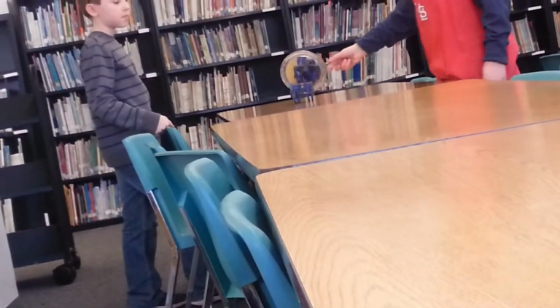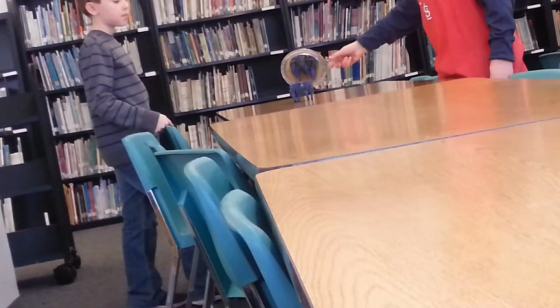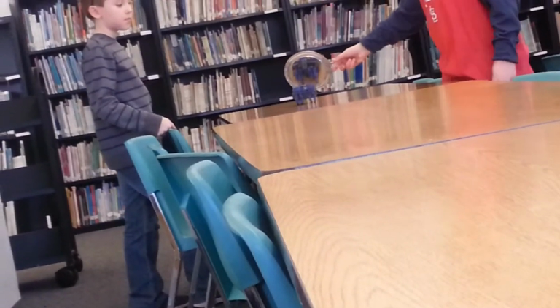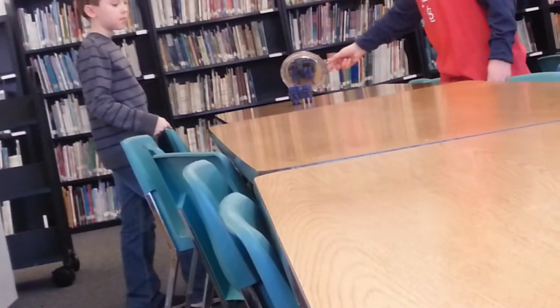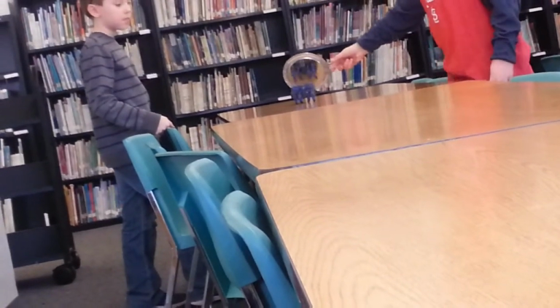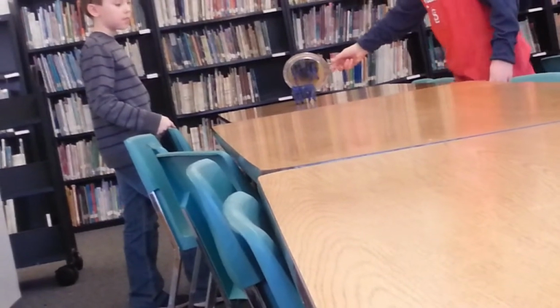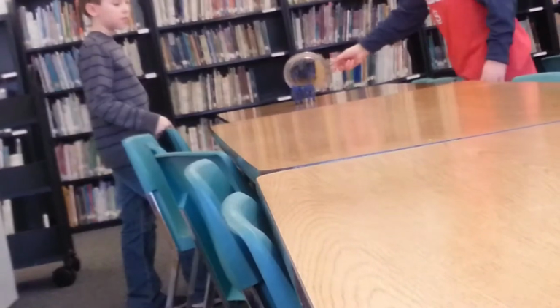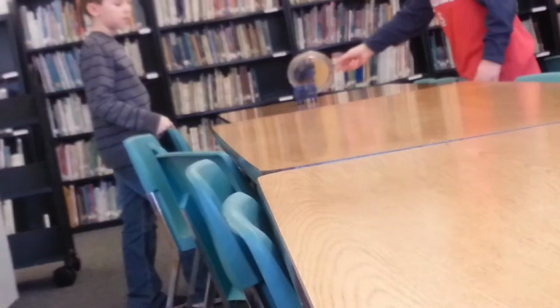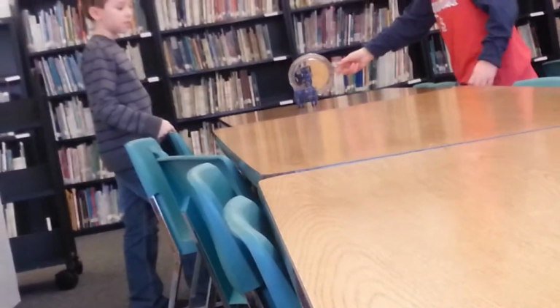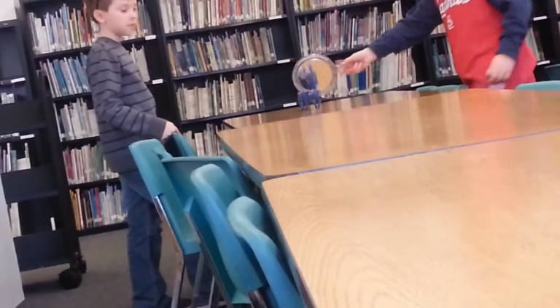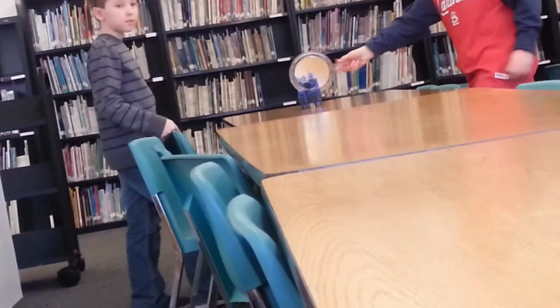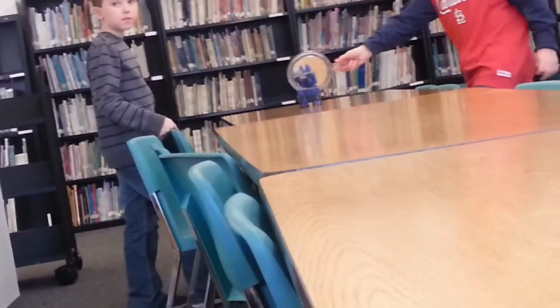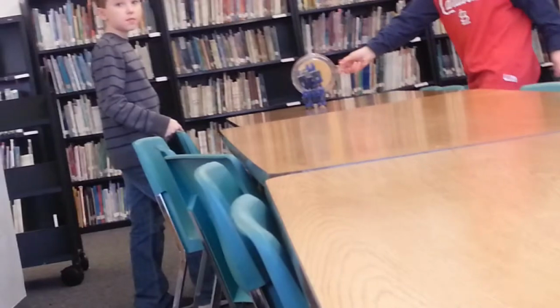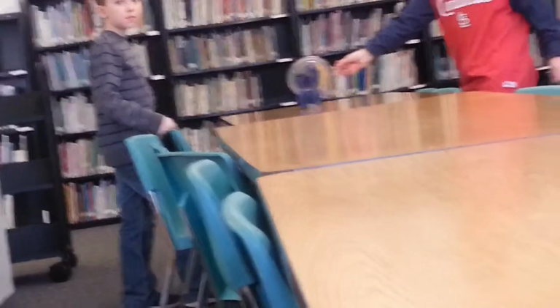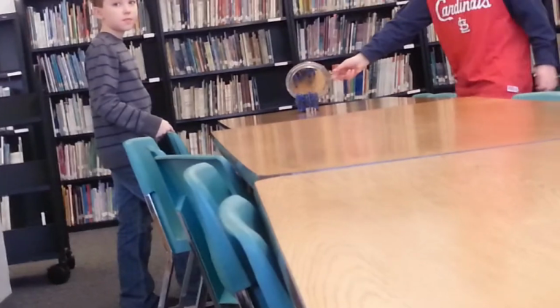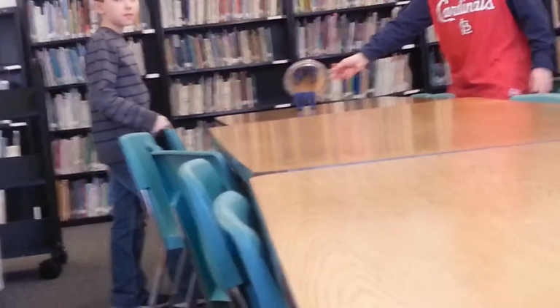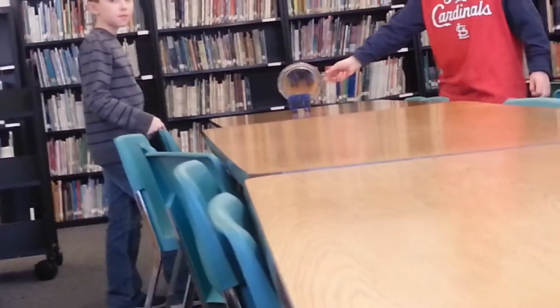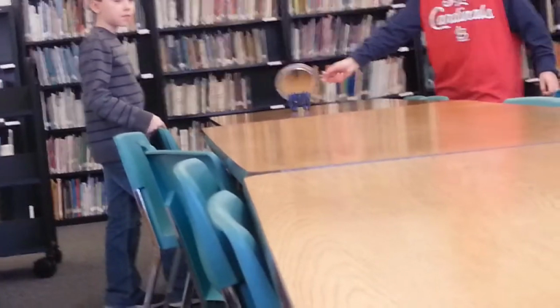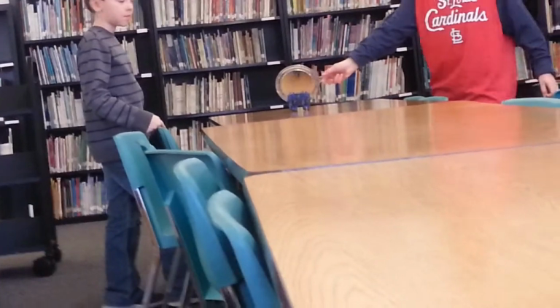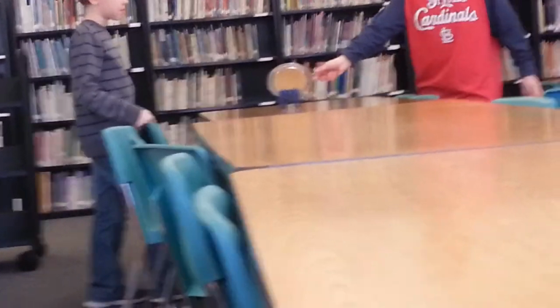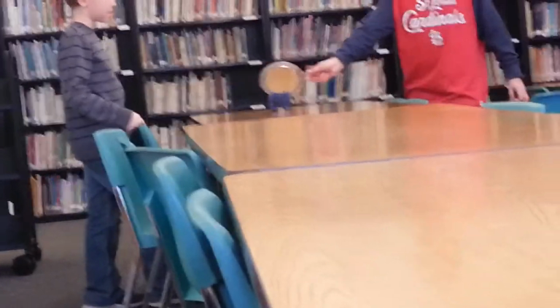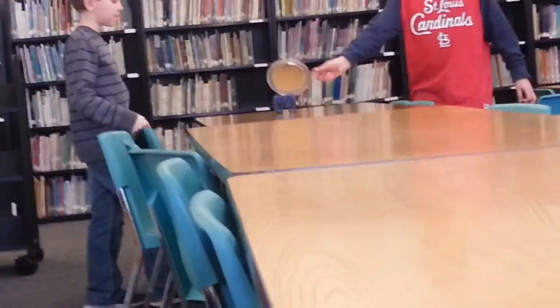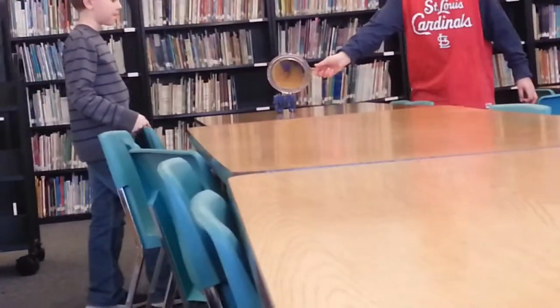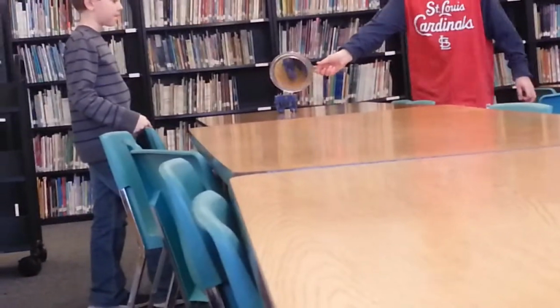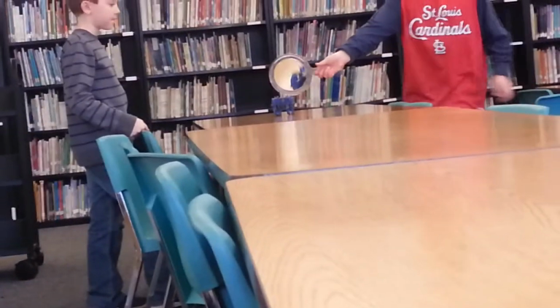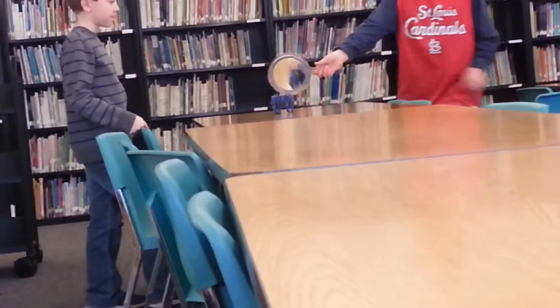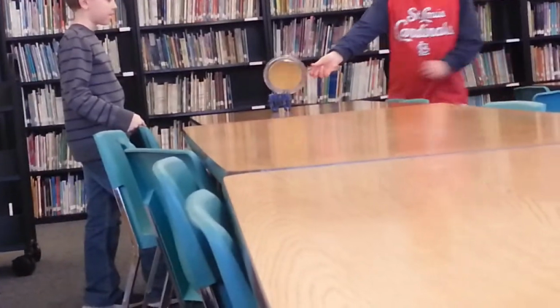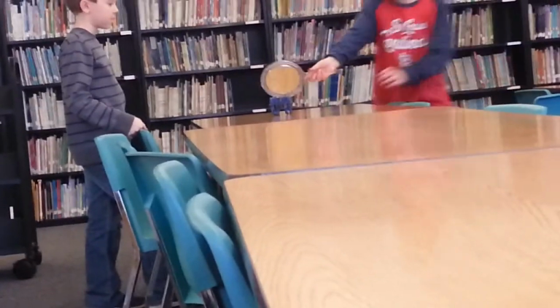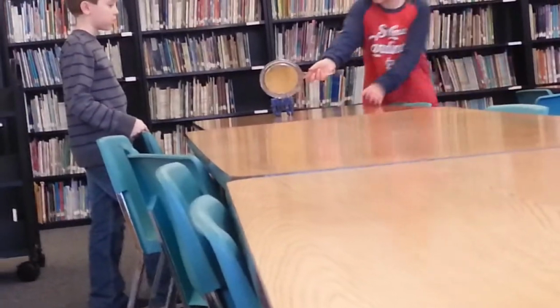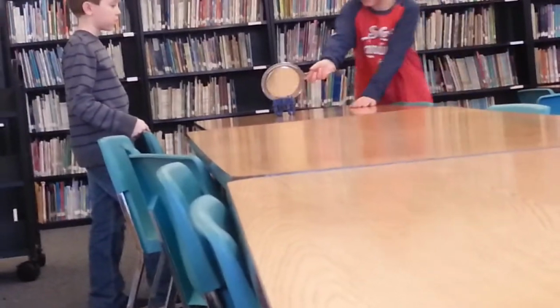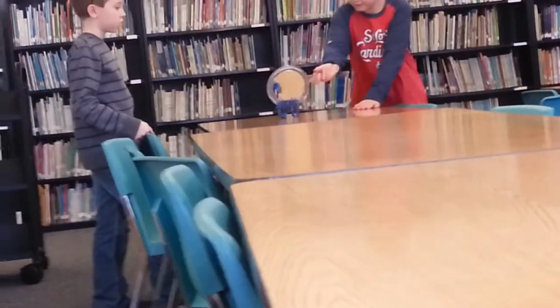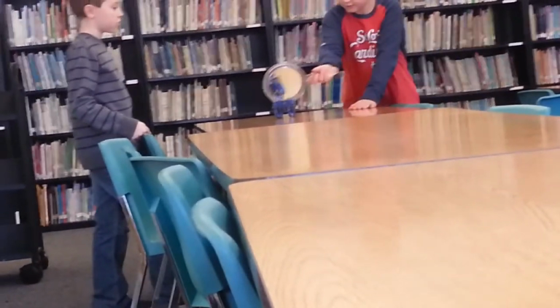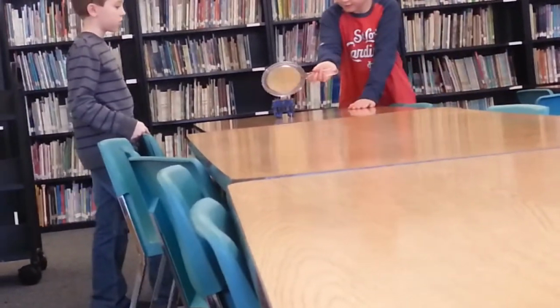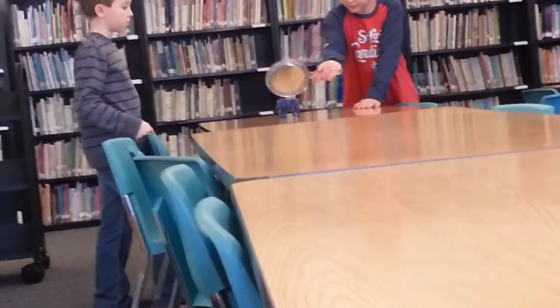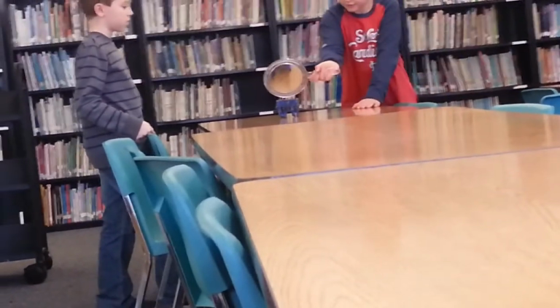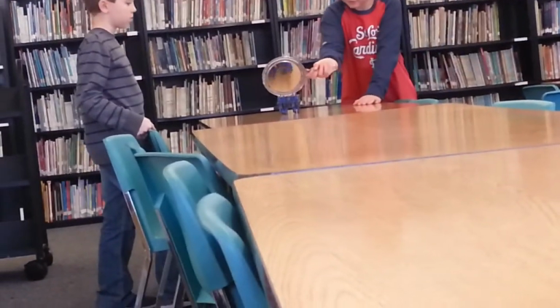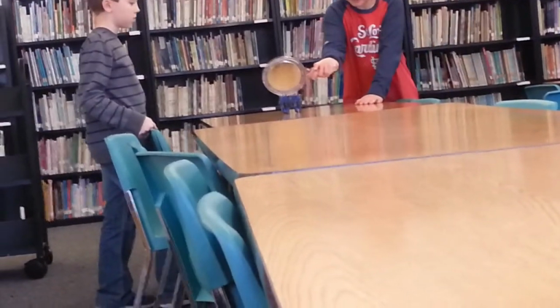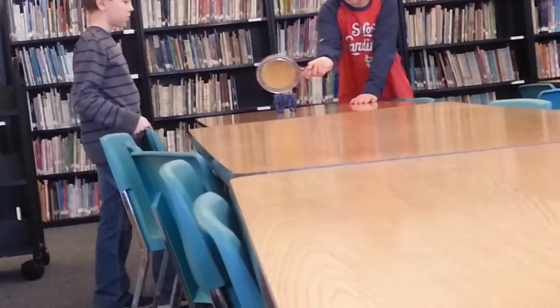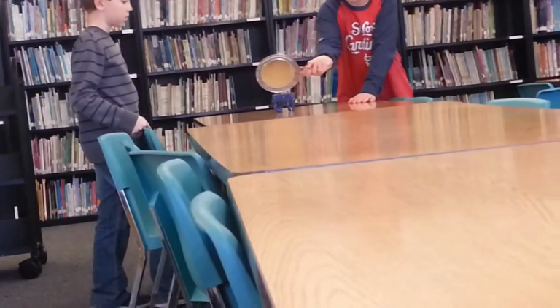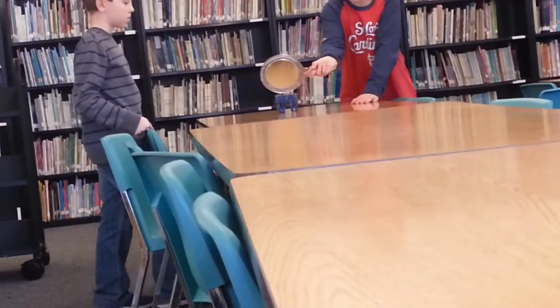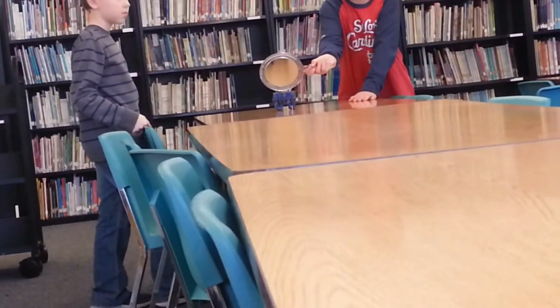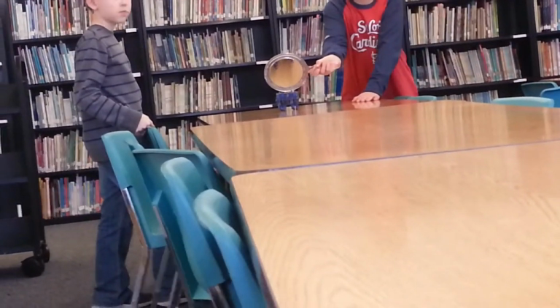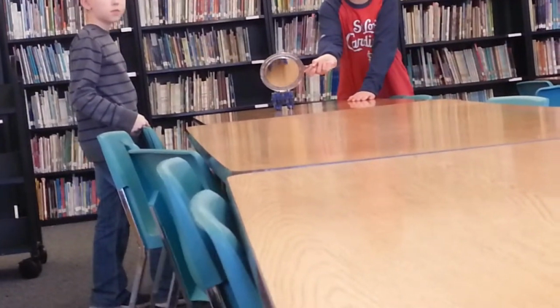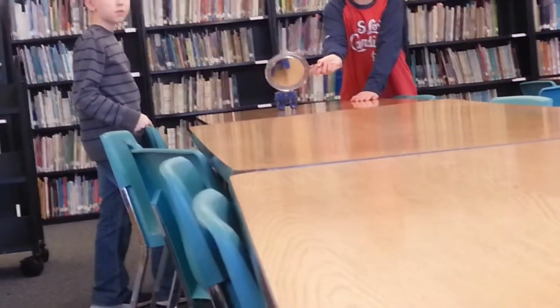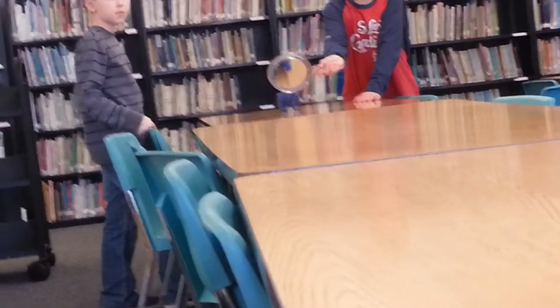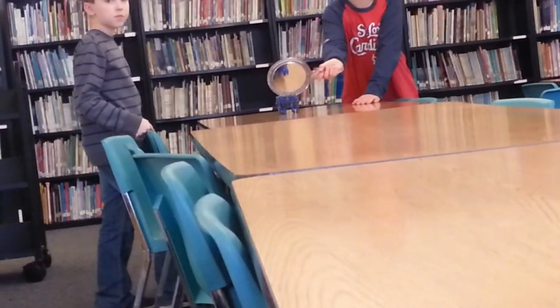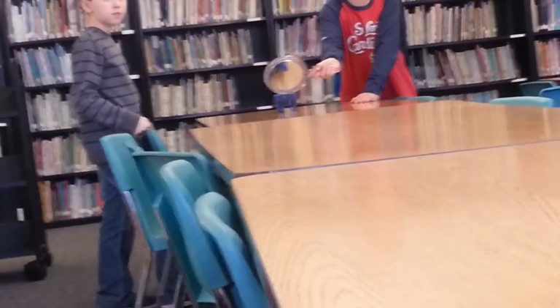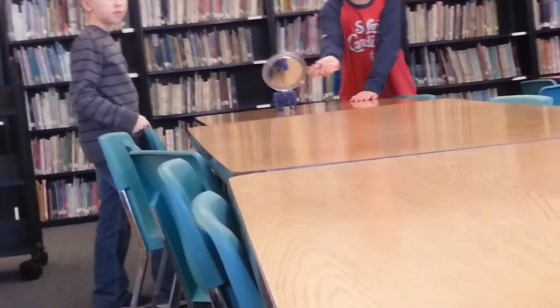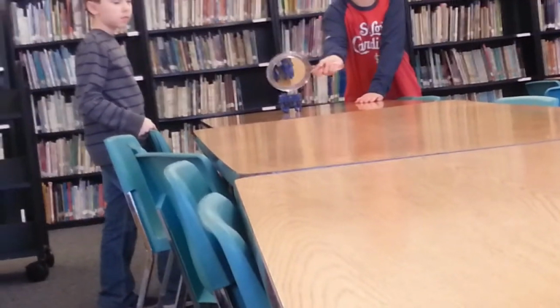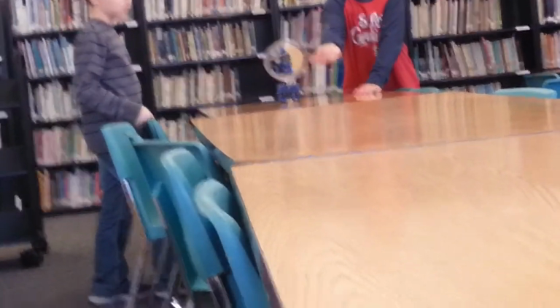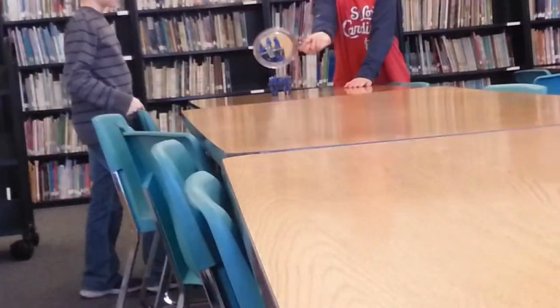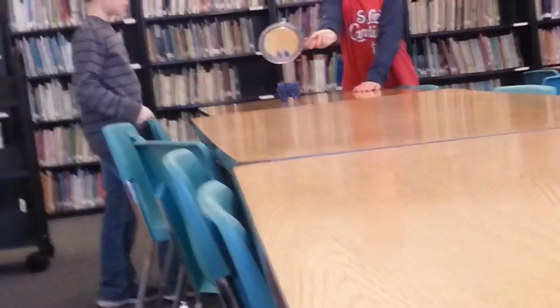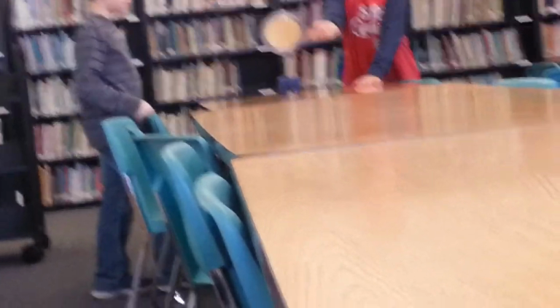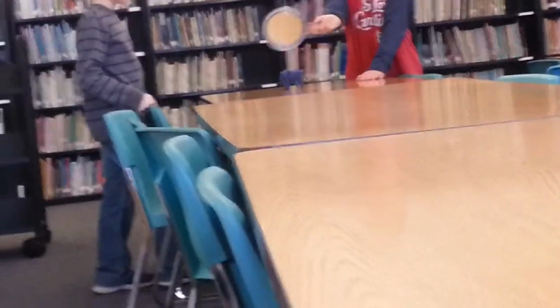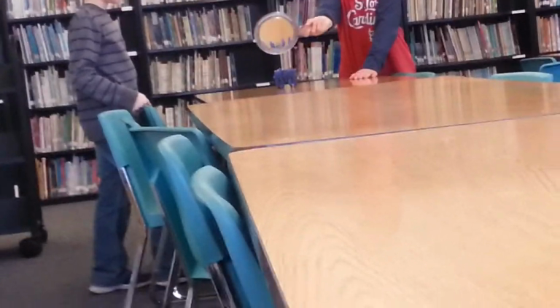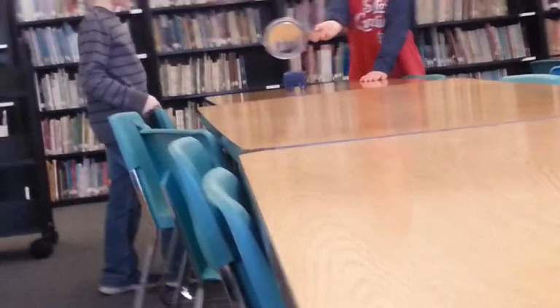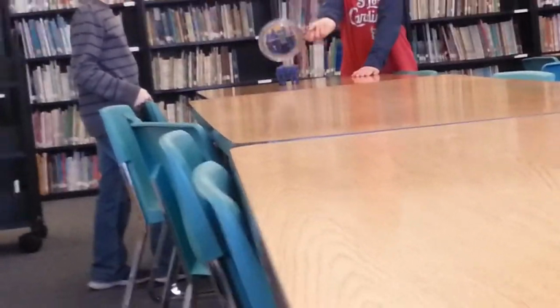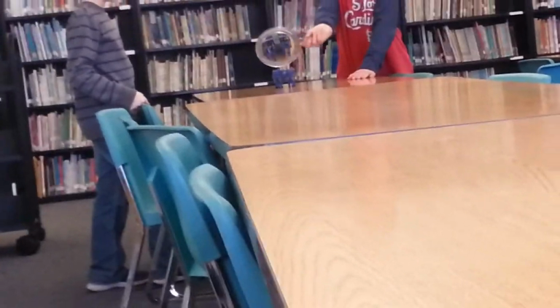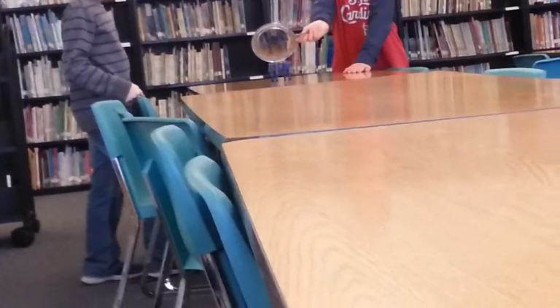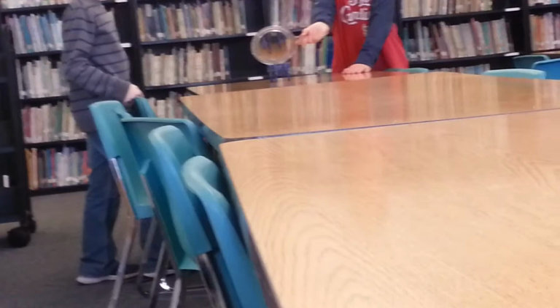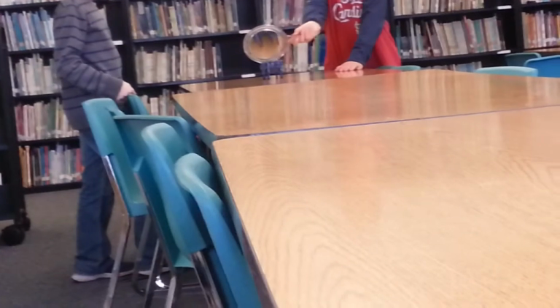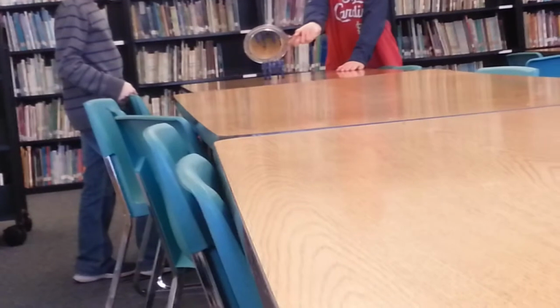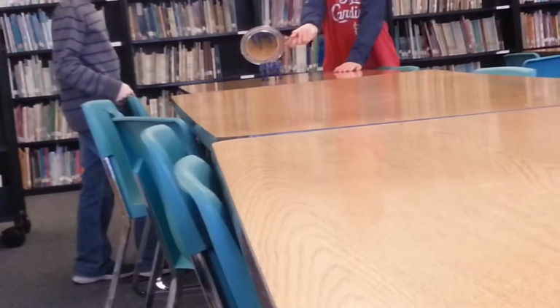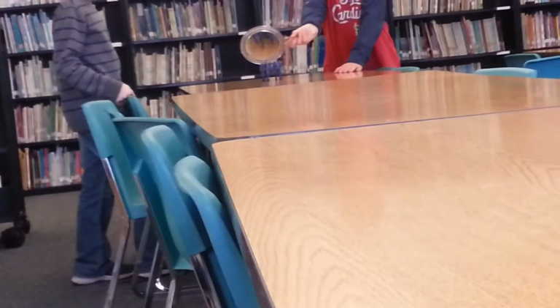We're trying to do an experiment. I'm so glad you brought this, Emily. This is interesting.